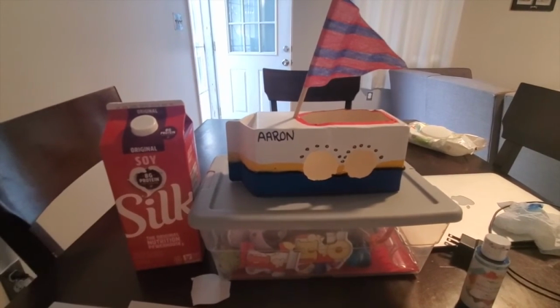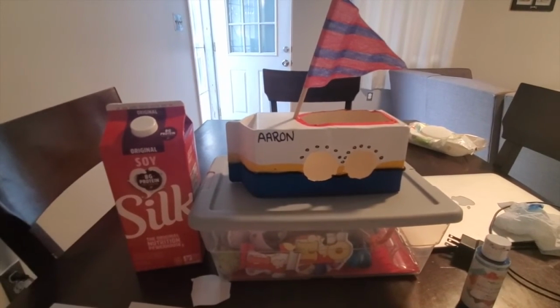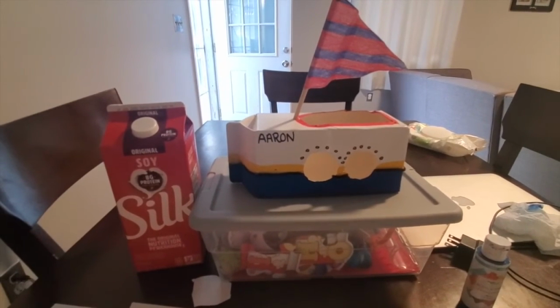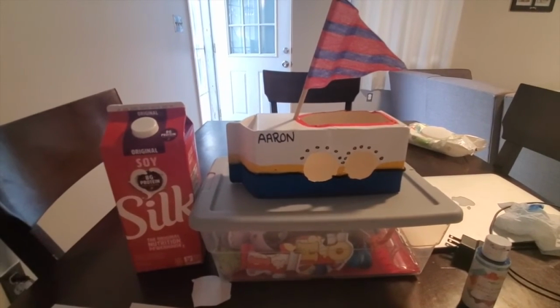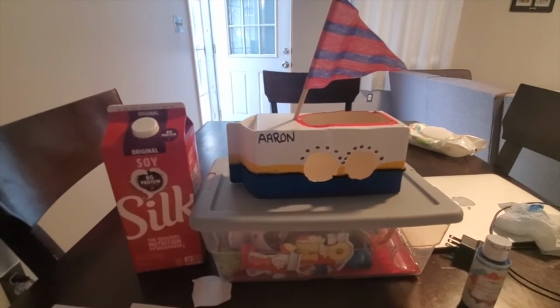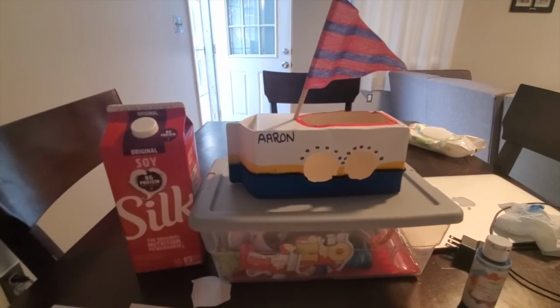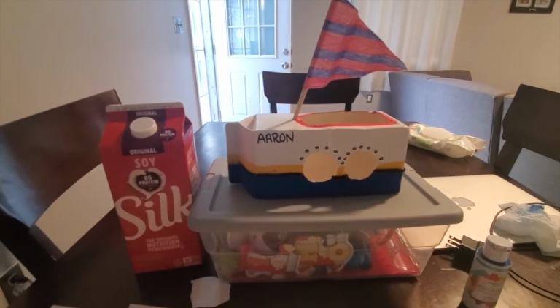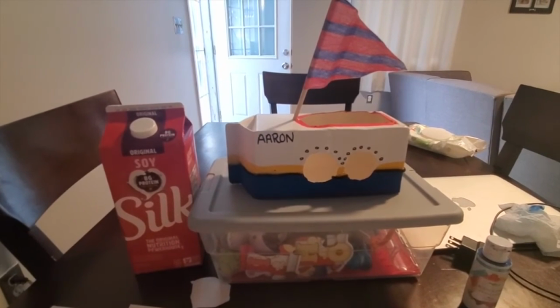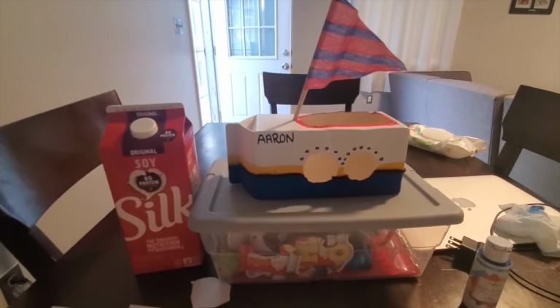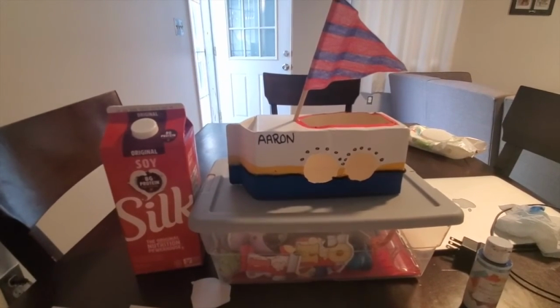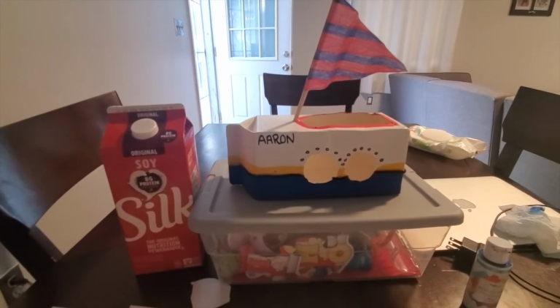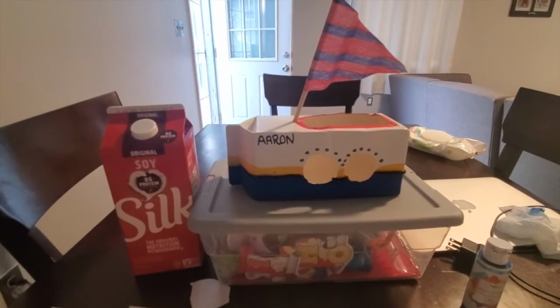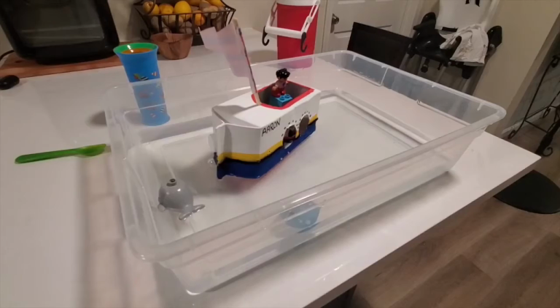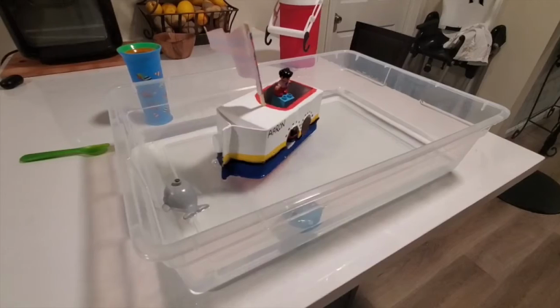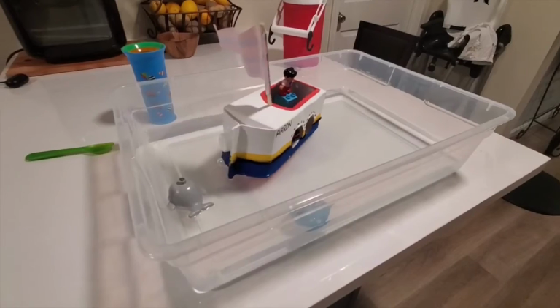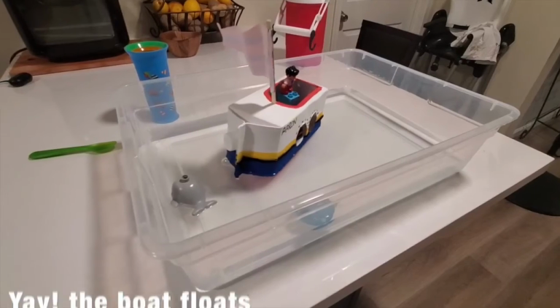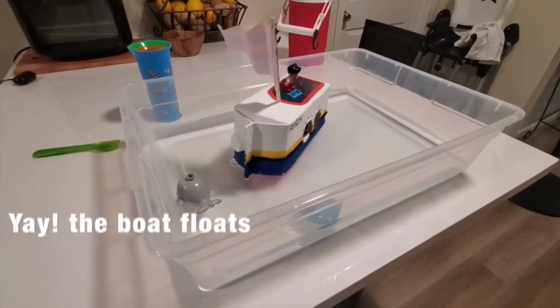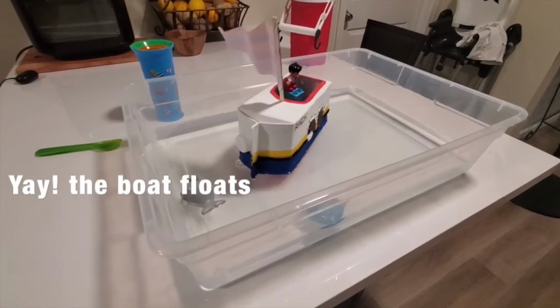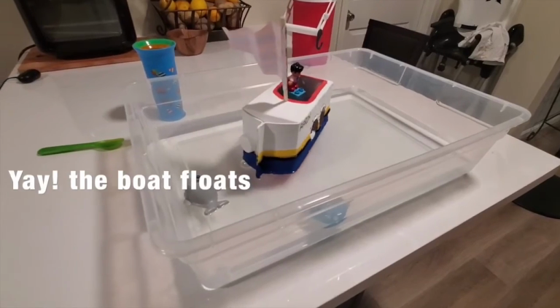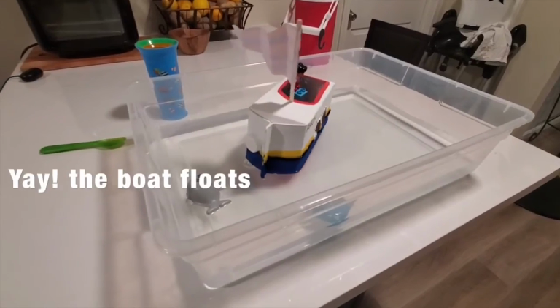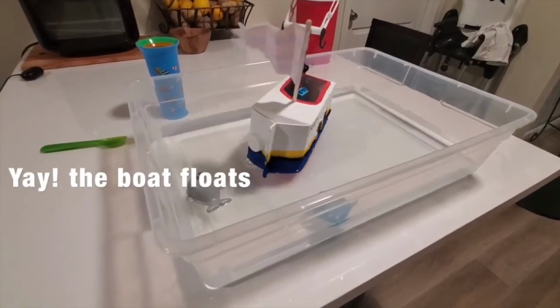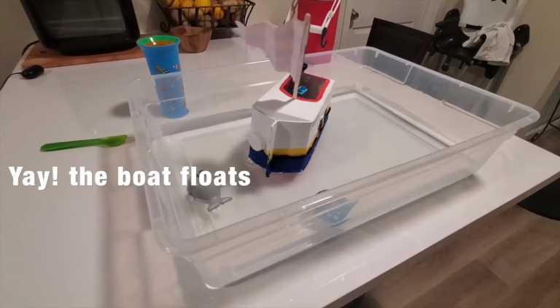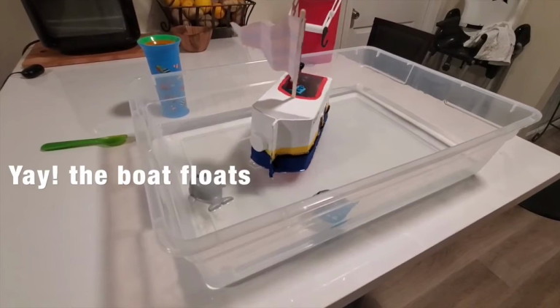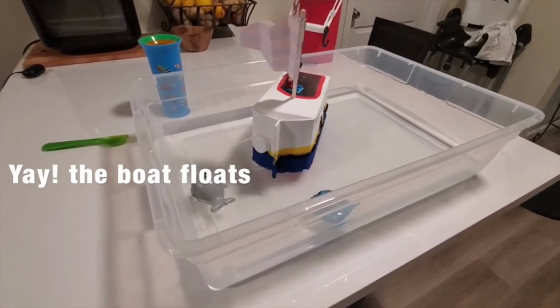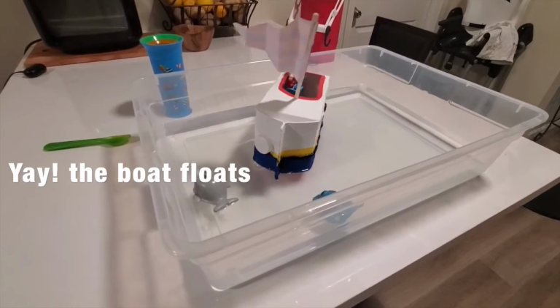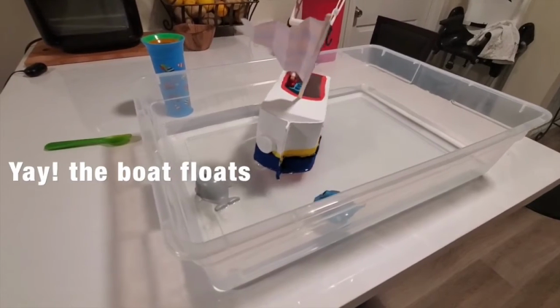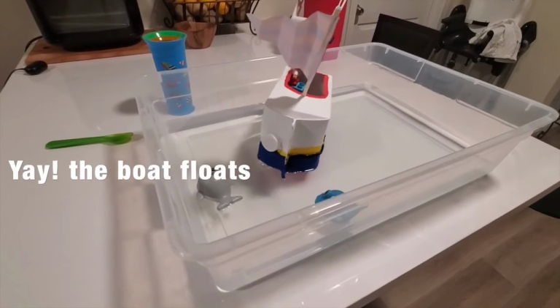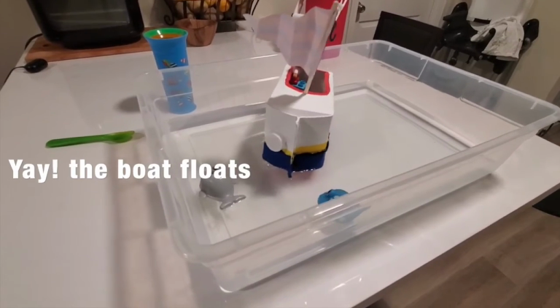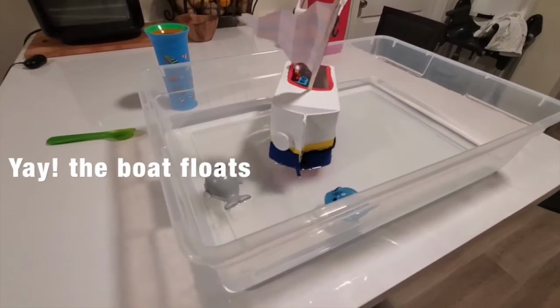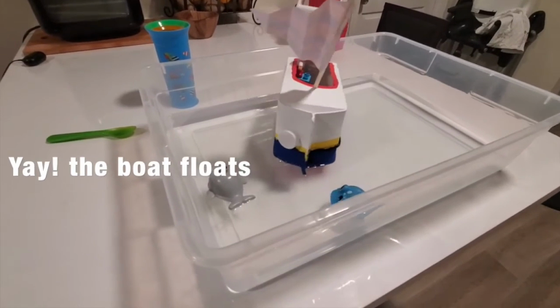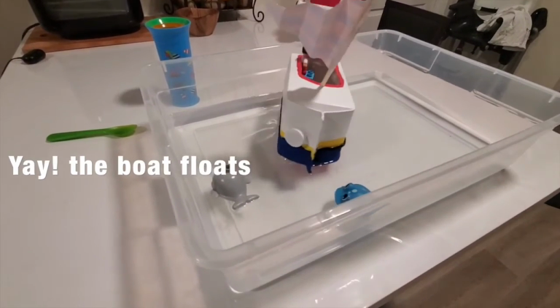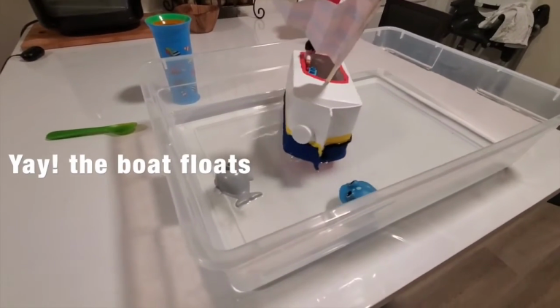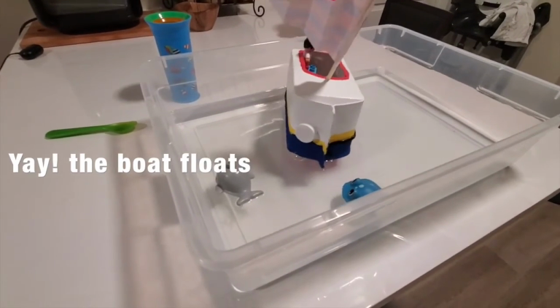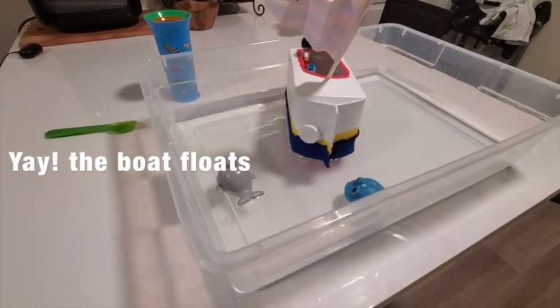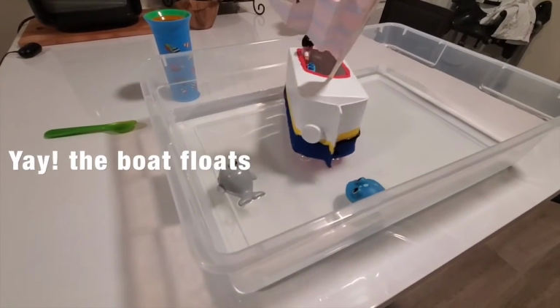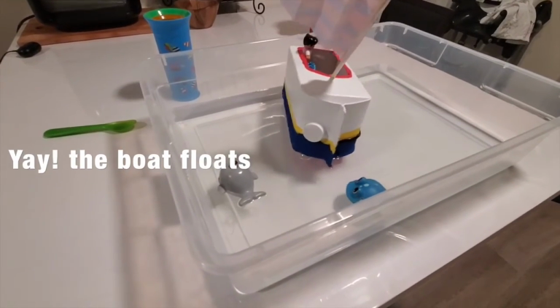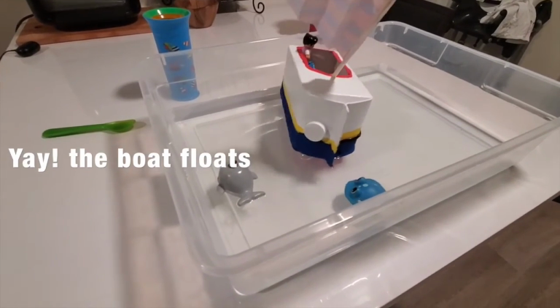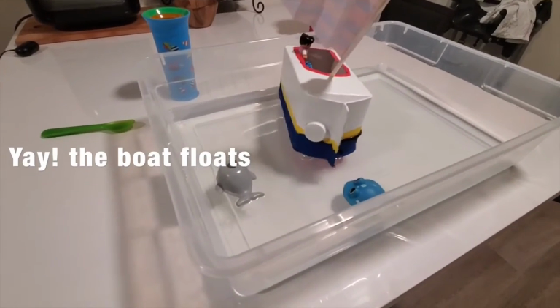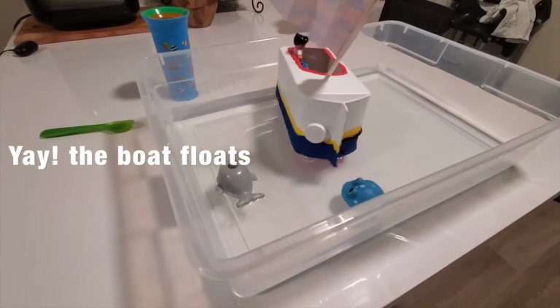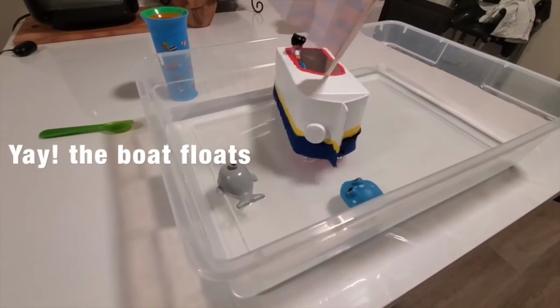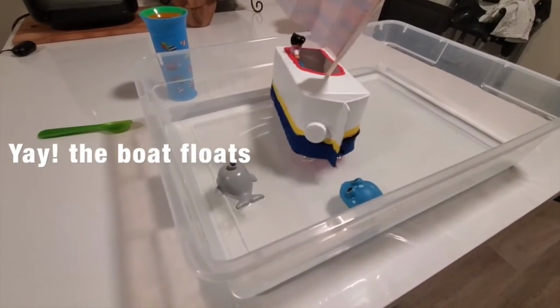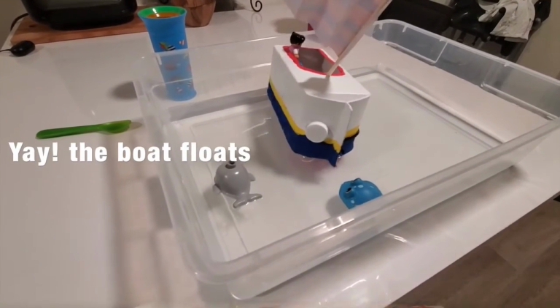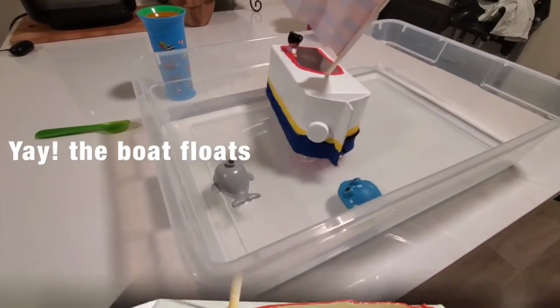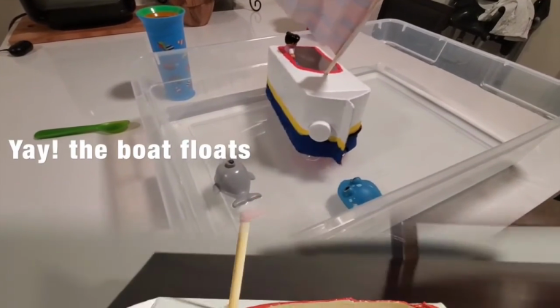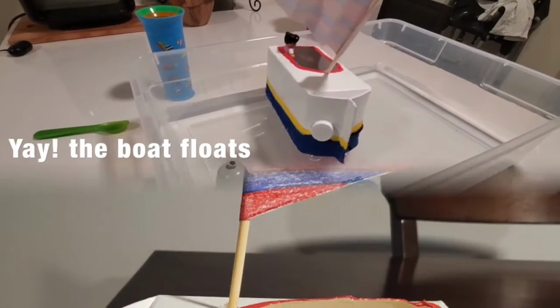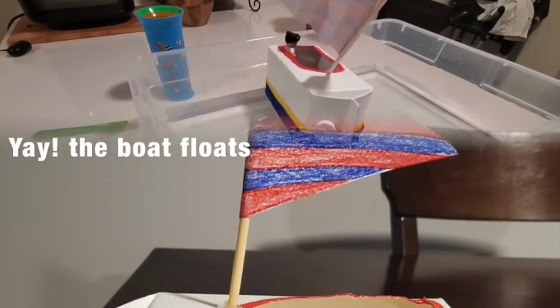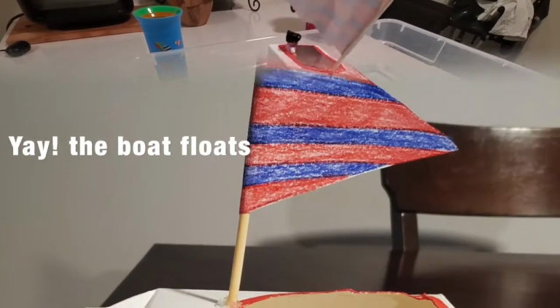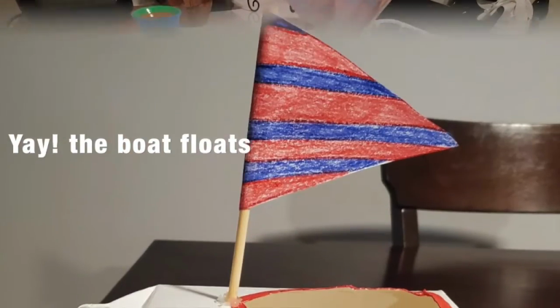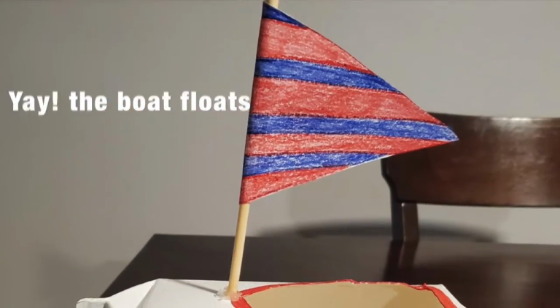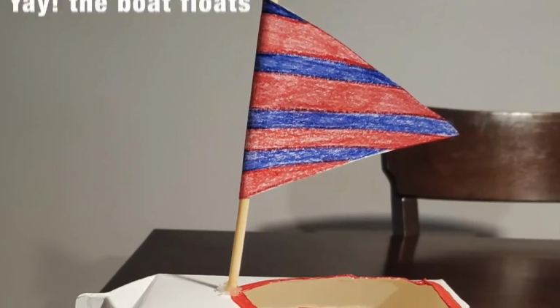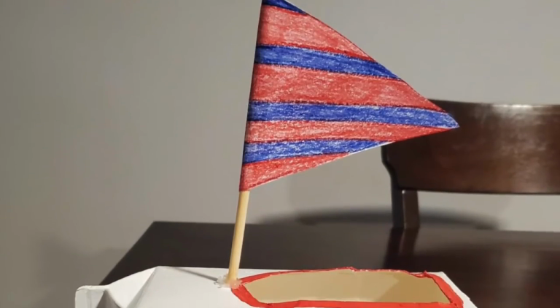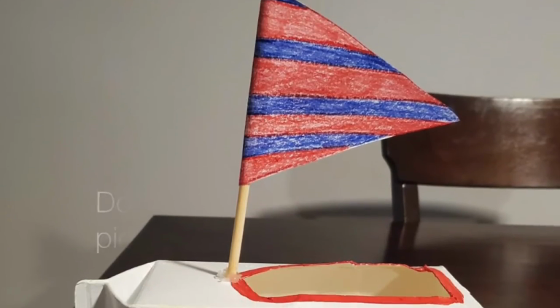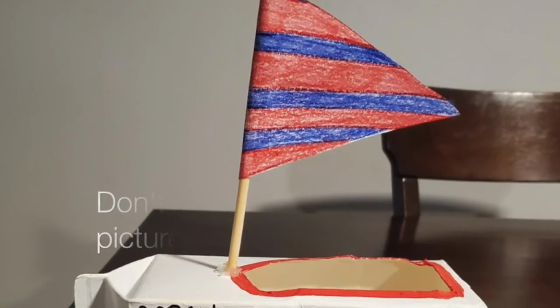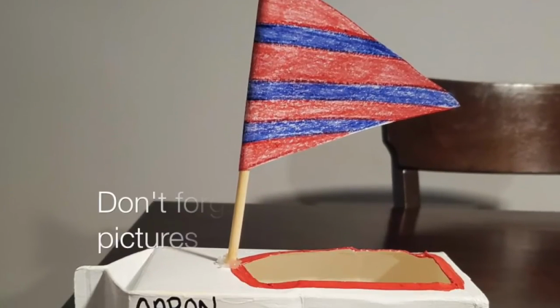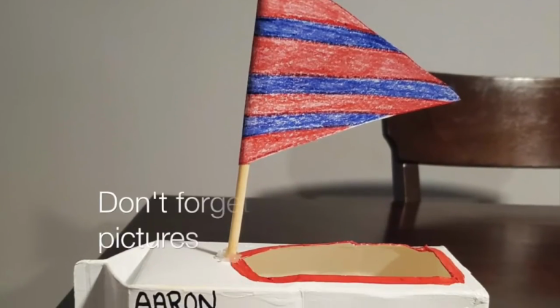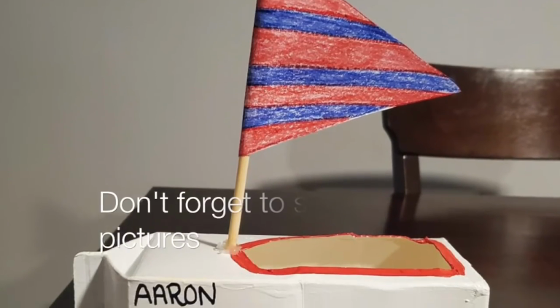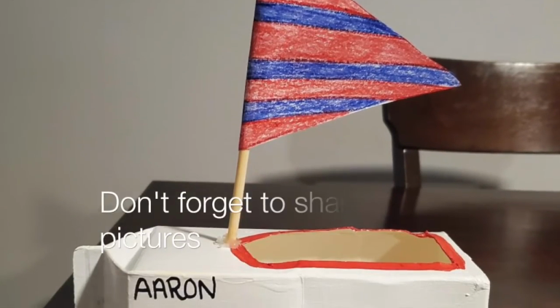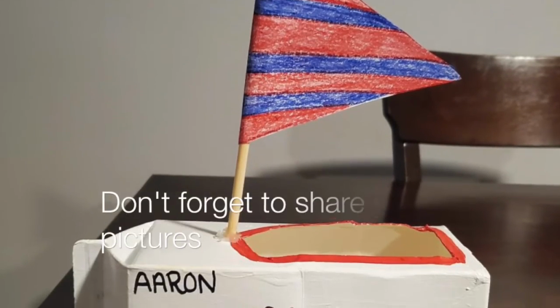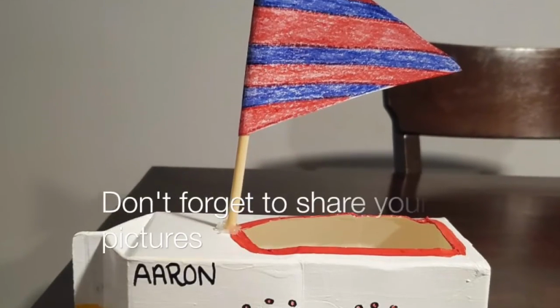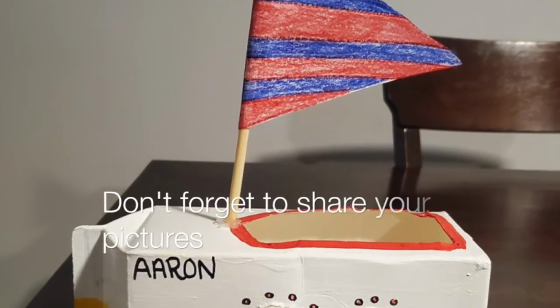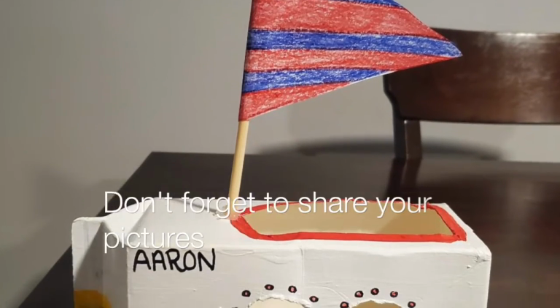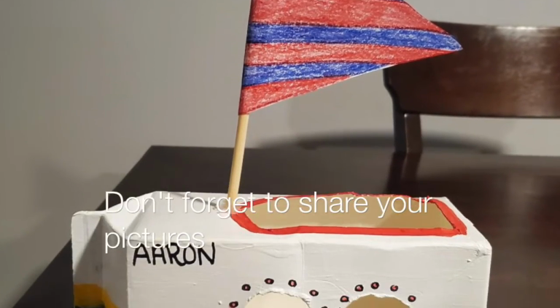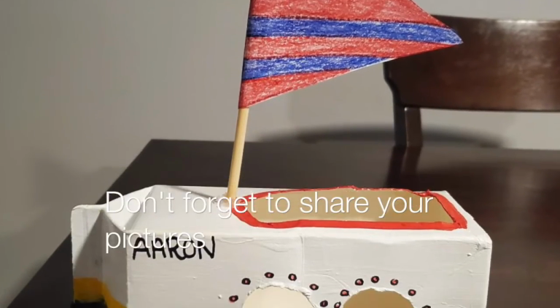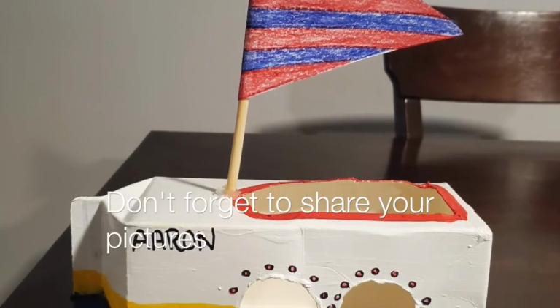I hope you guys like this. Our boat floats along with our other toys. Bye!